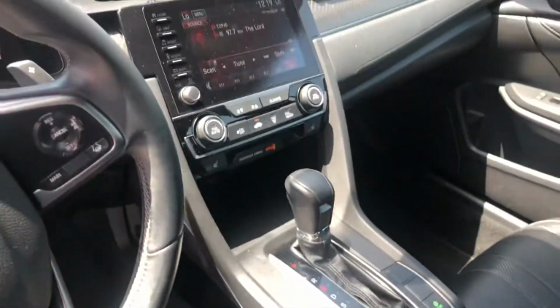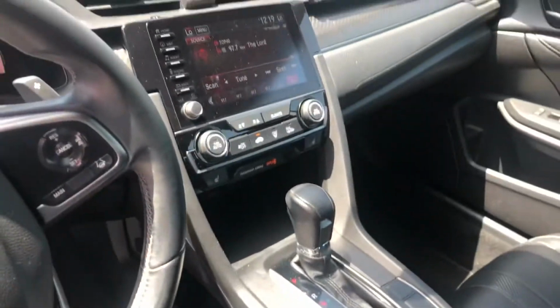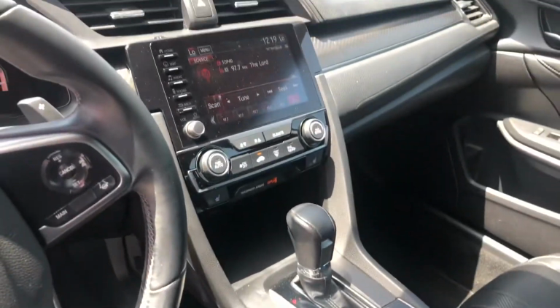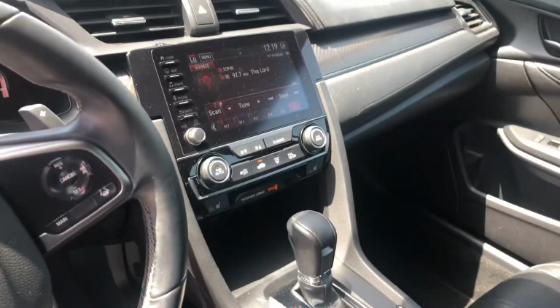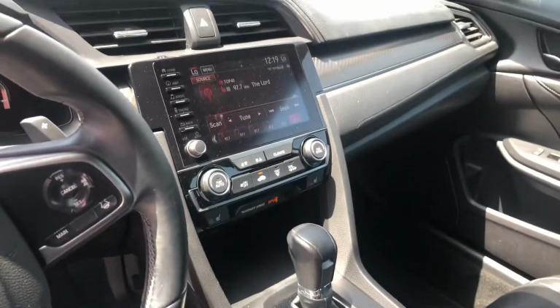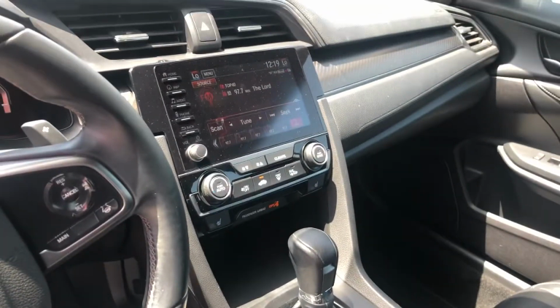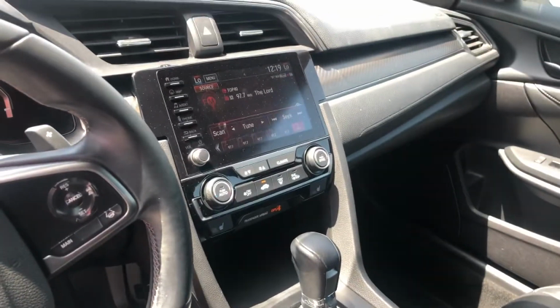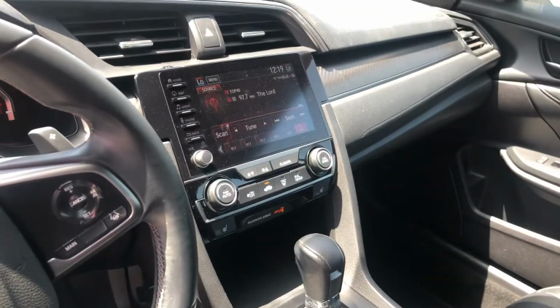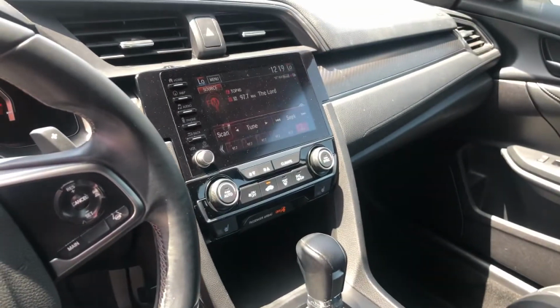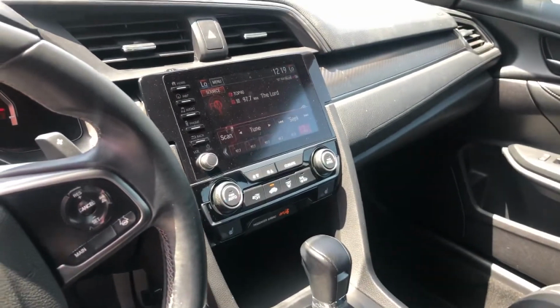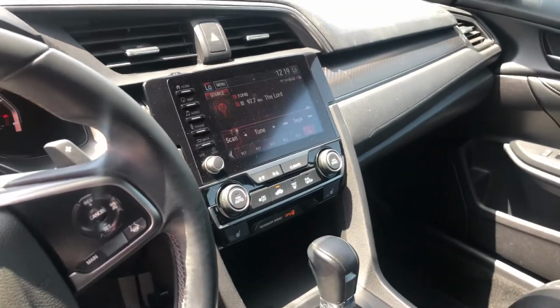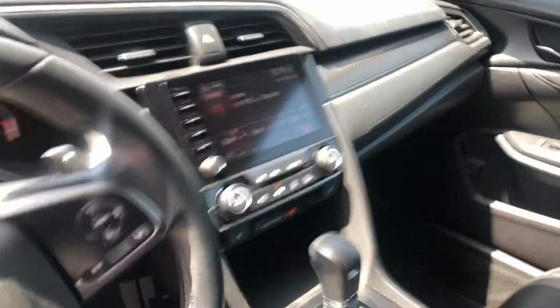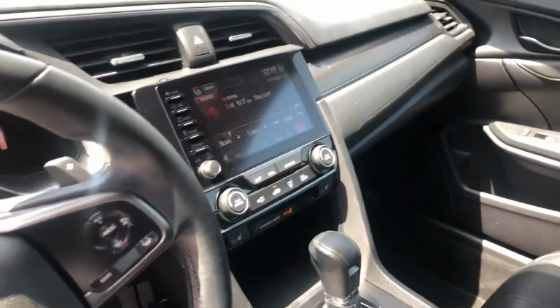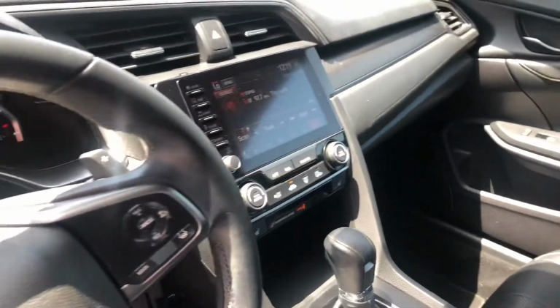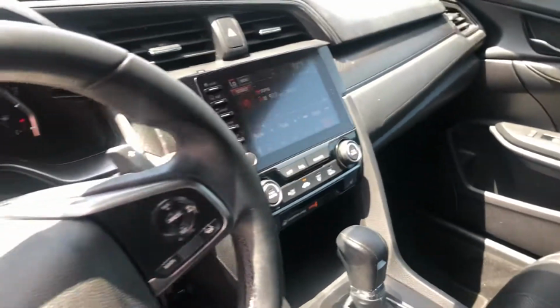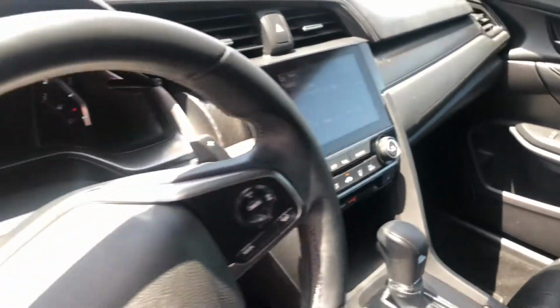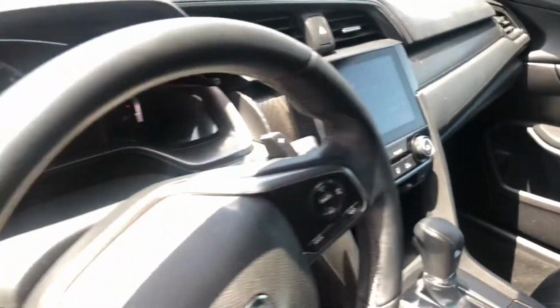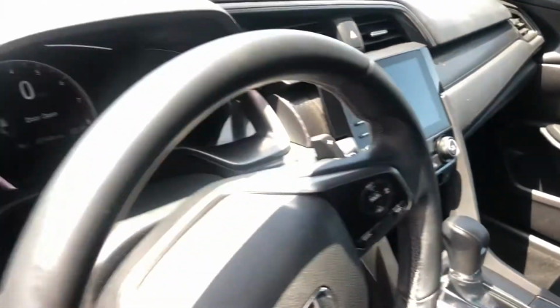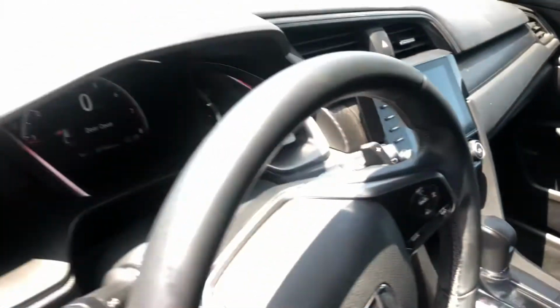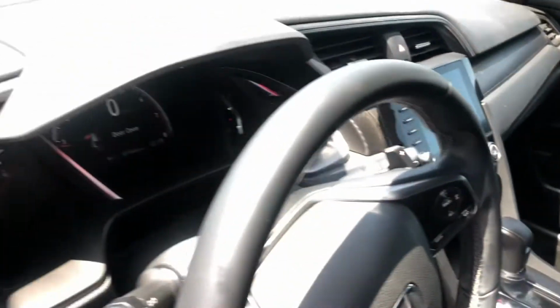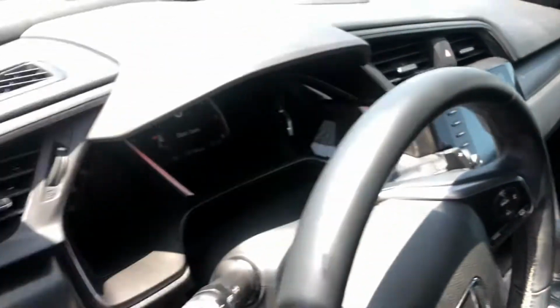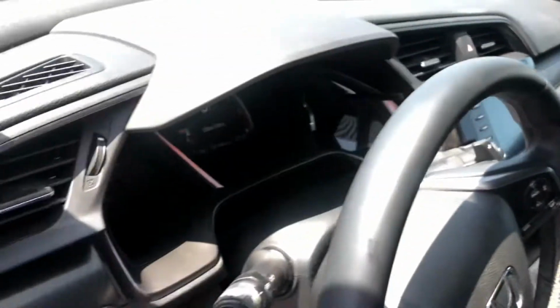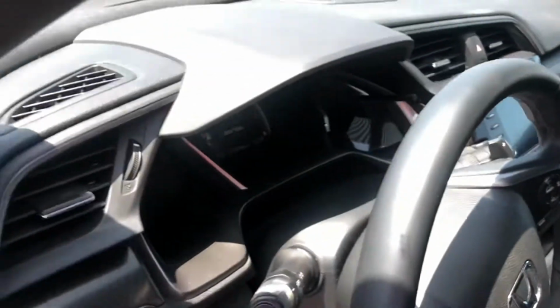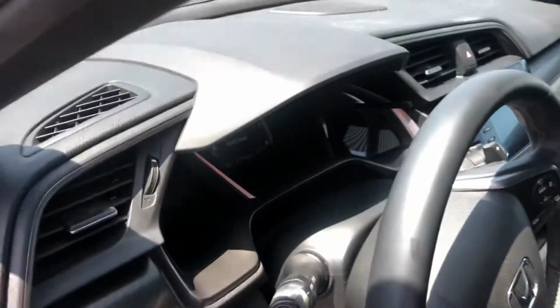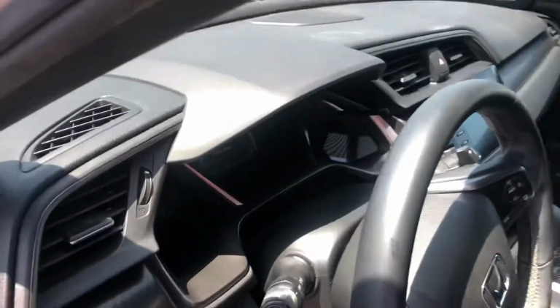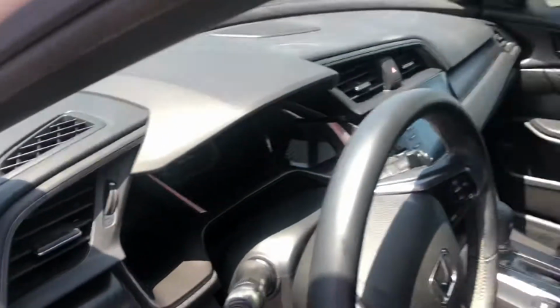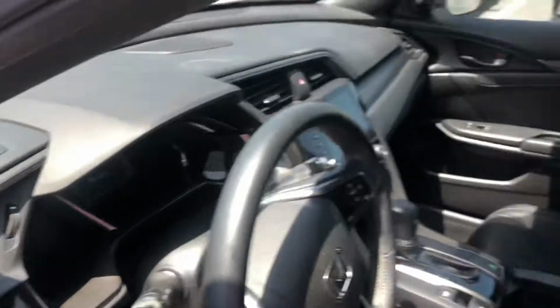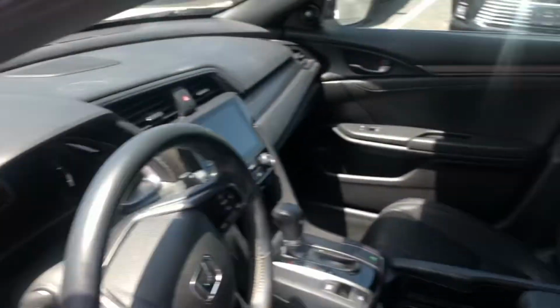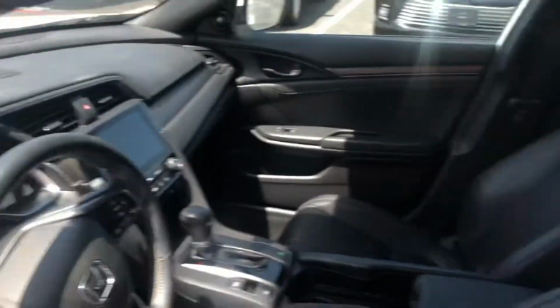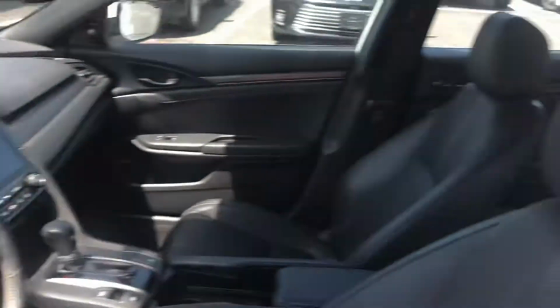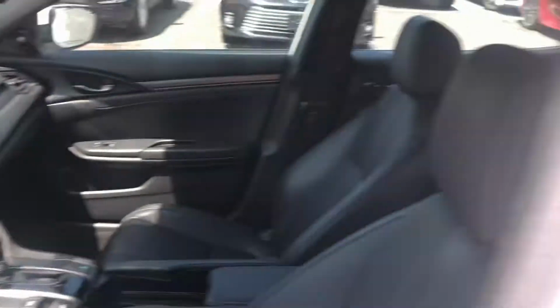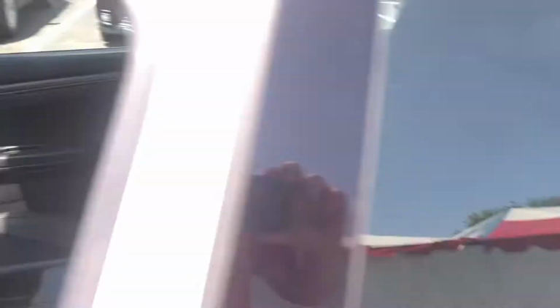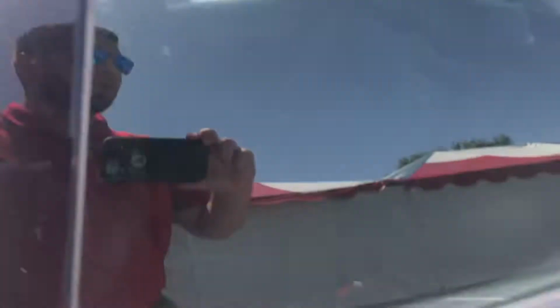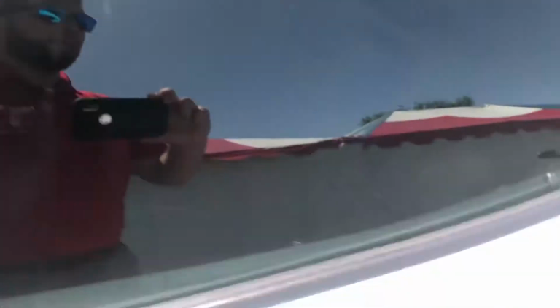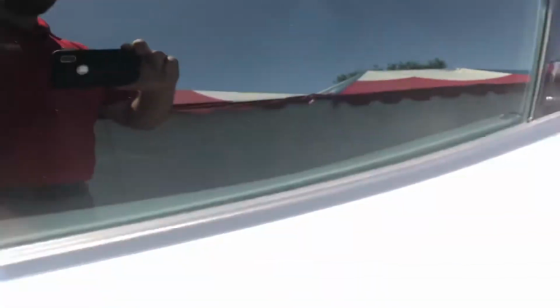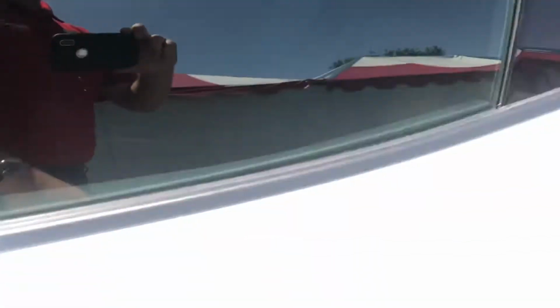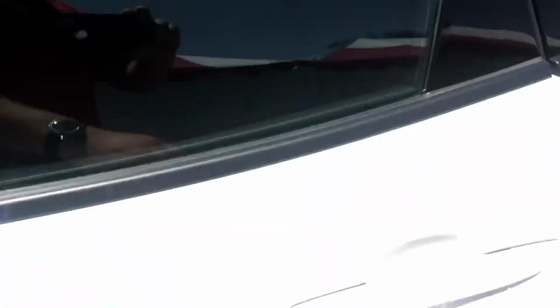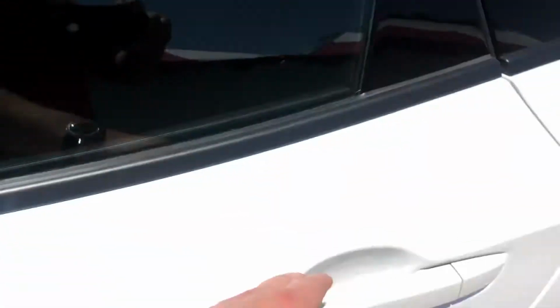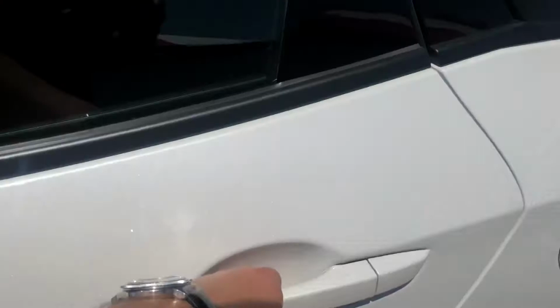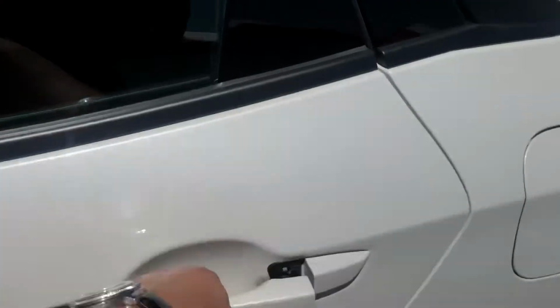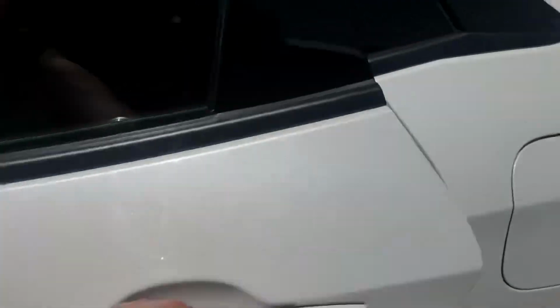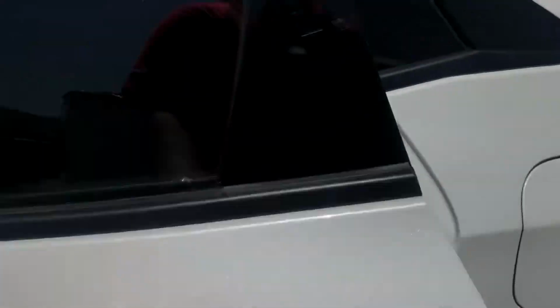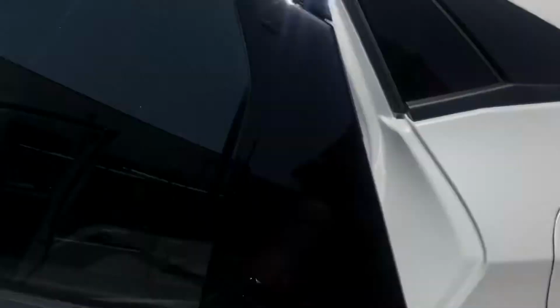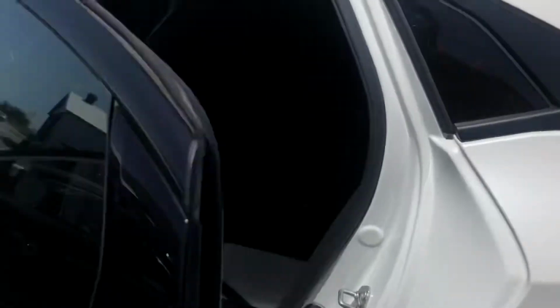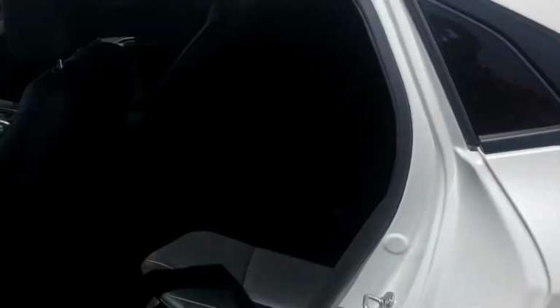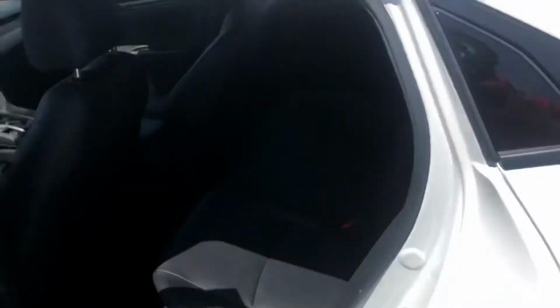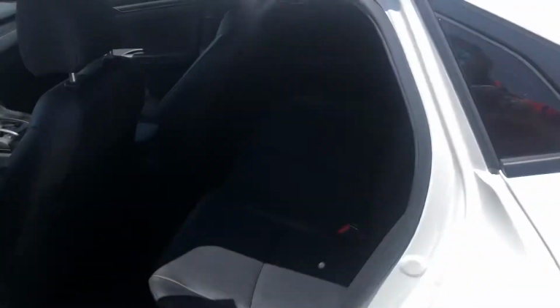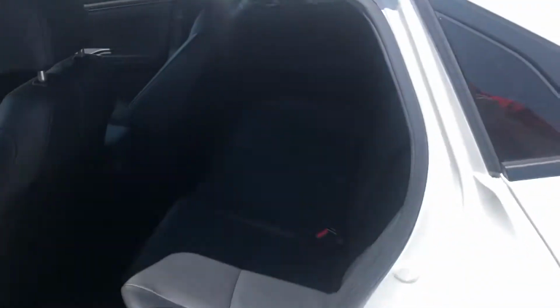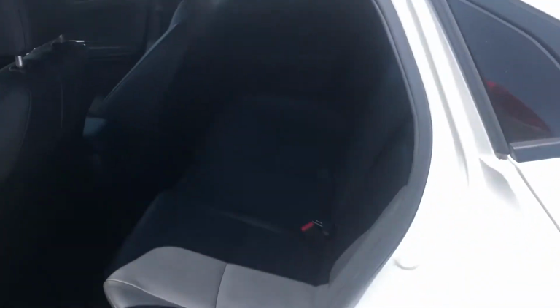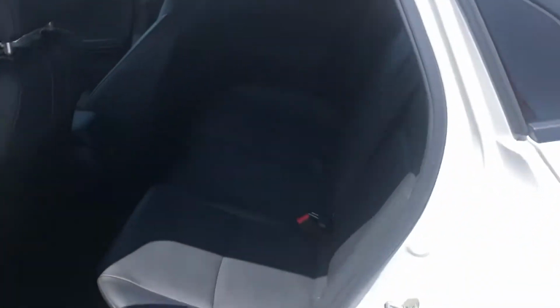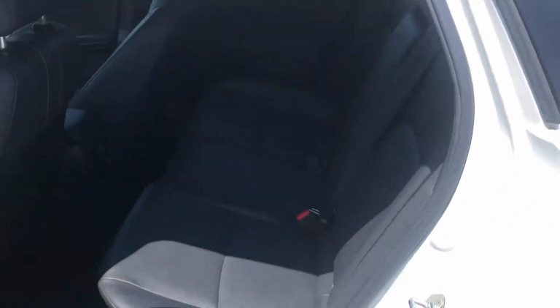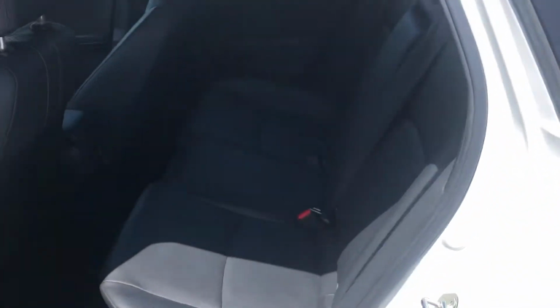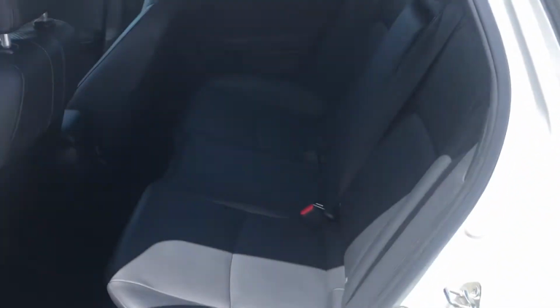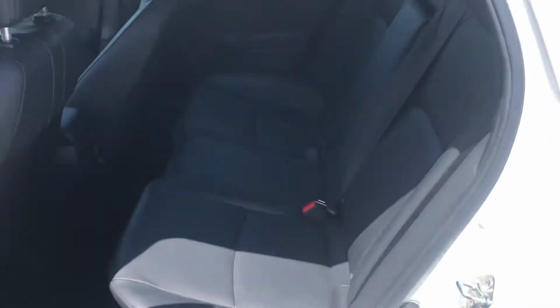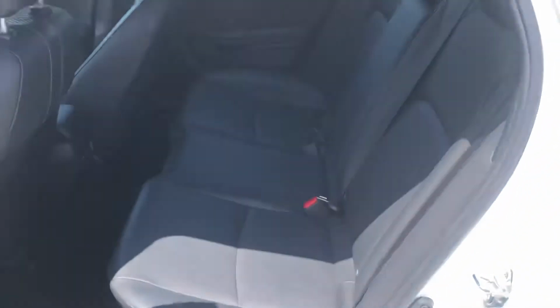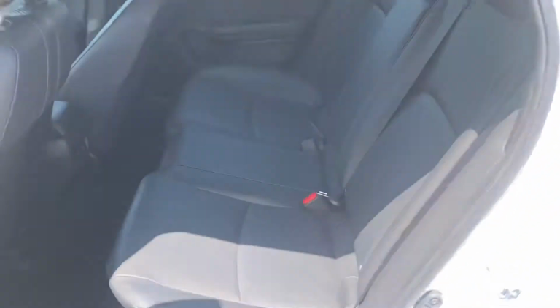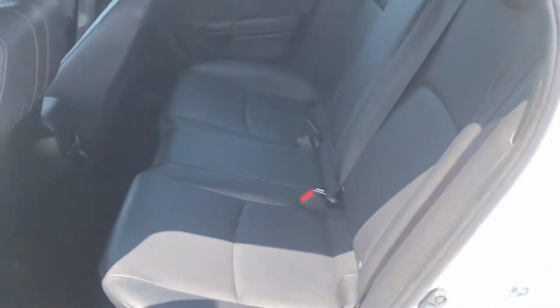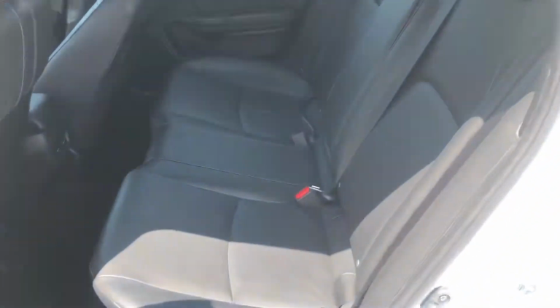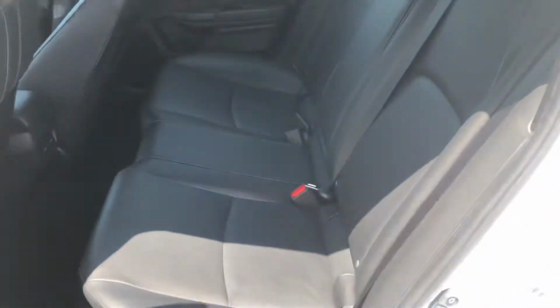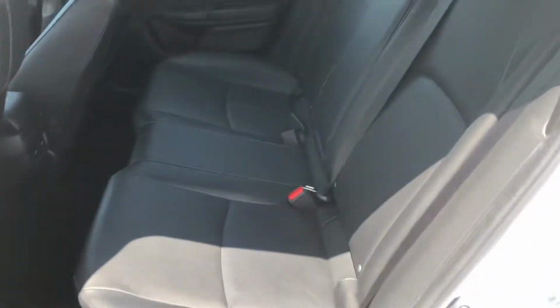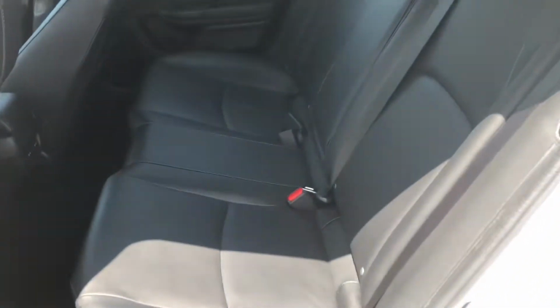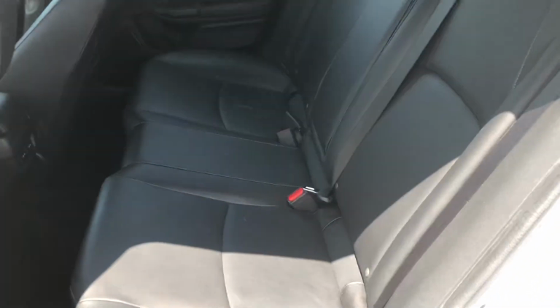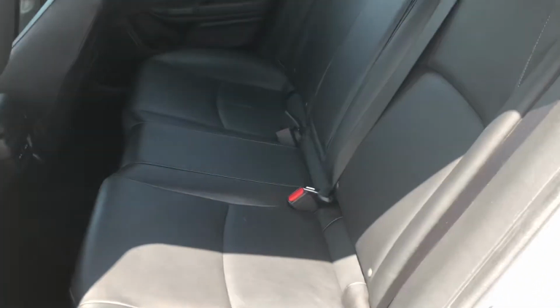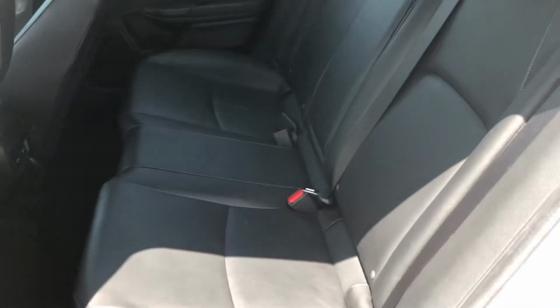It has heated seats, backup camera, and a lot of other features. If you have any questions please let me know. Thanks for watching.